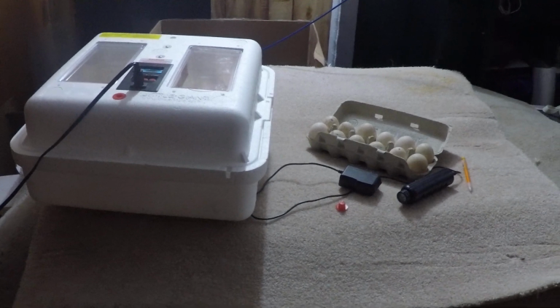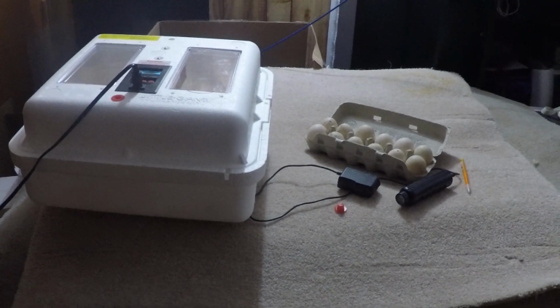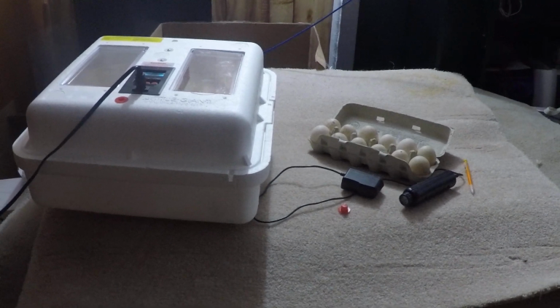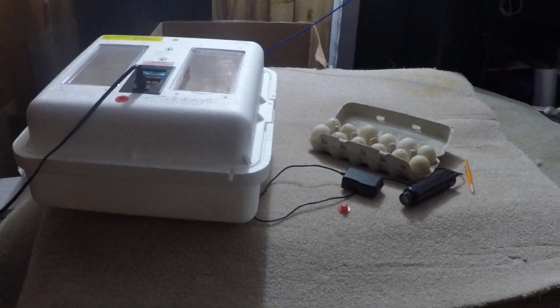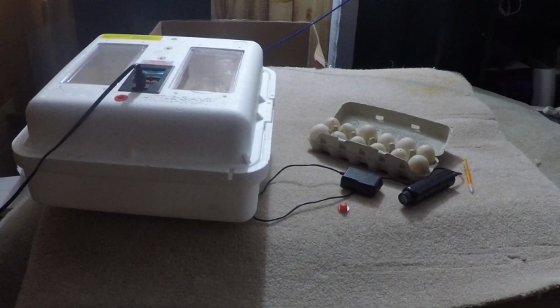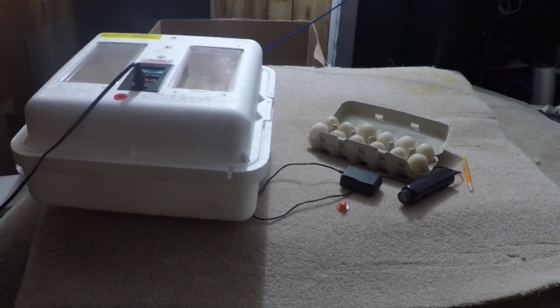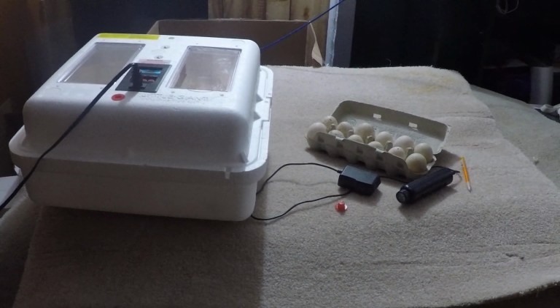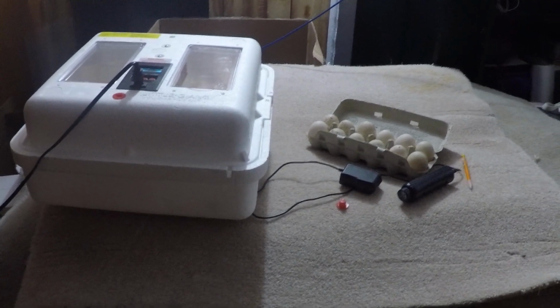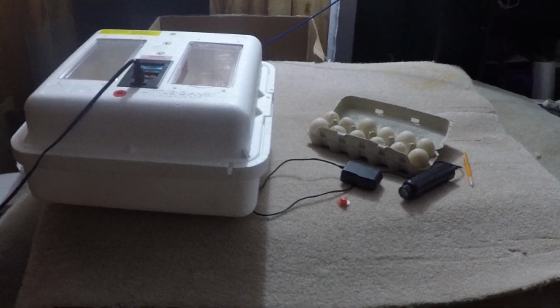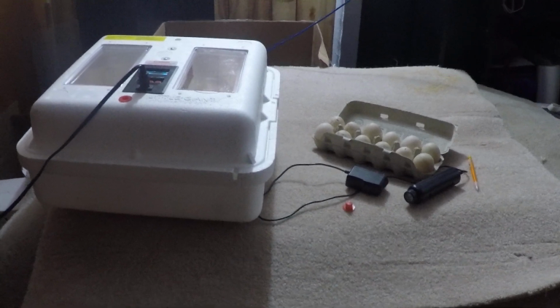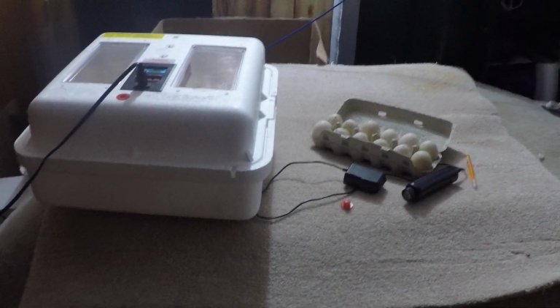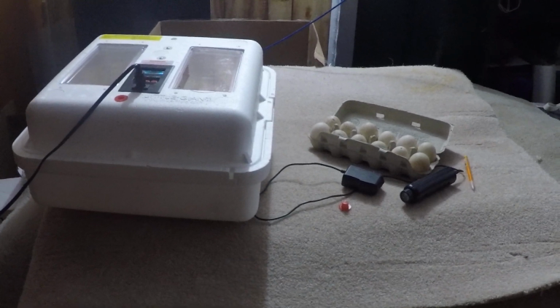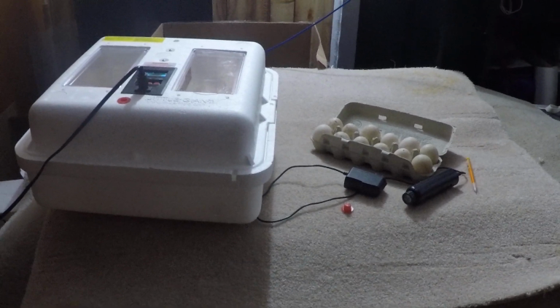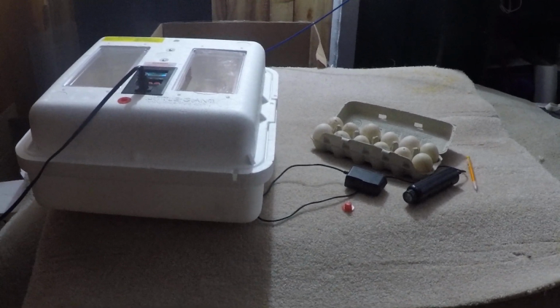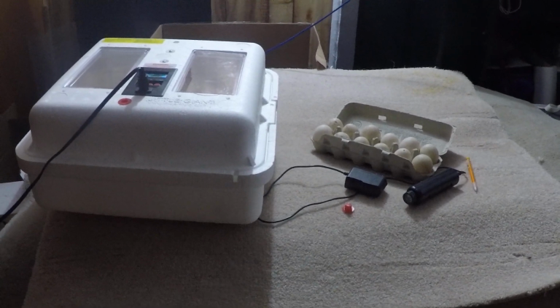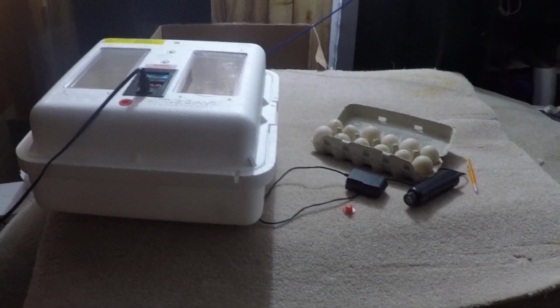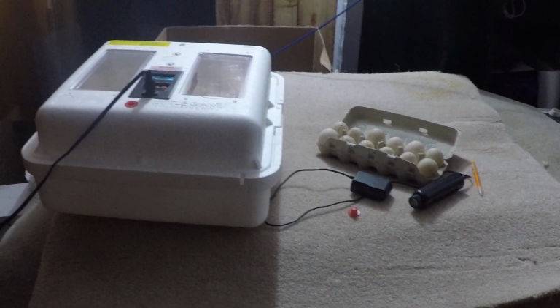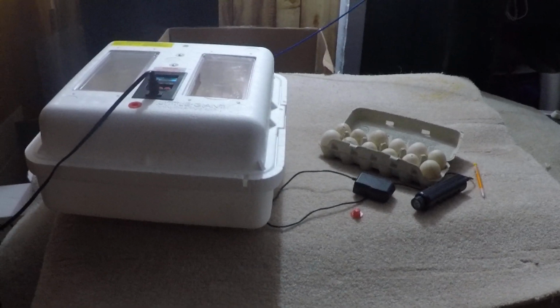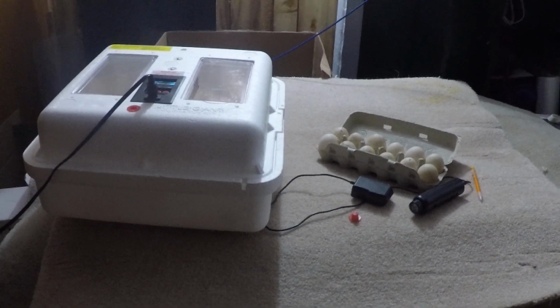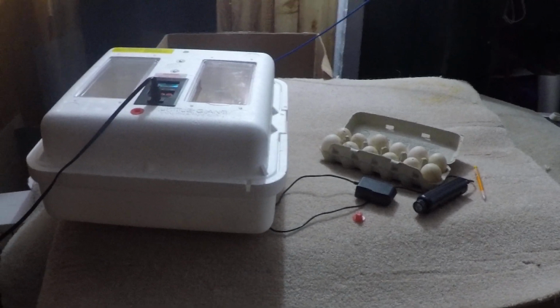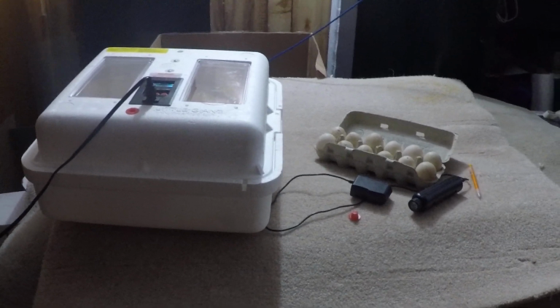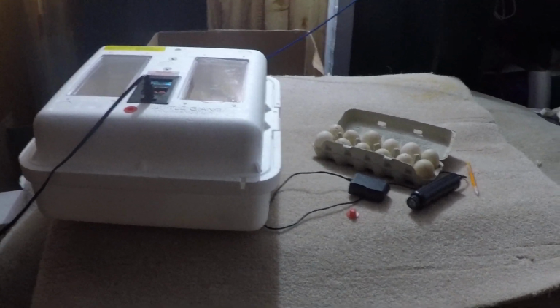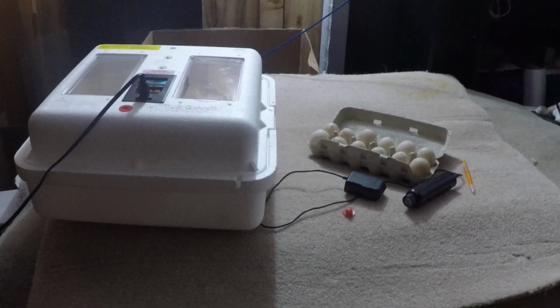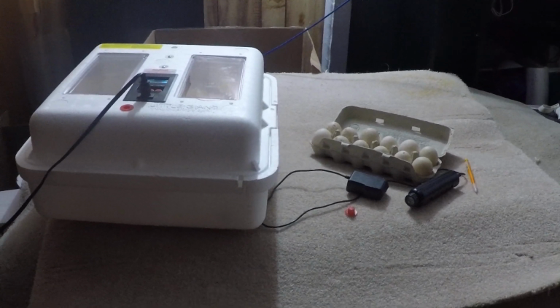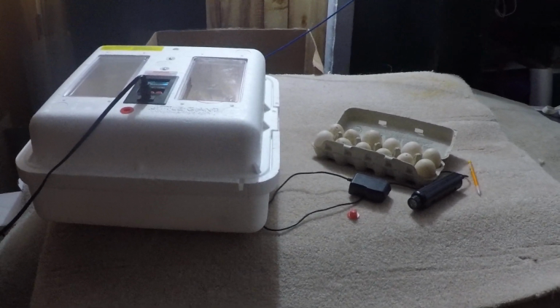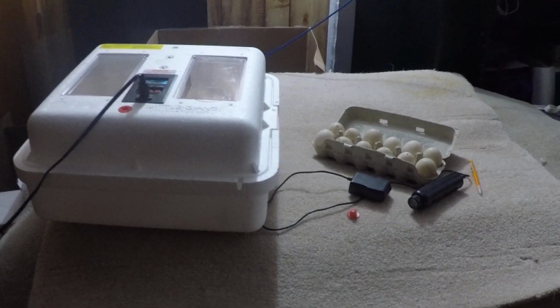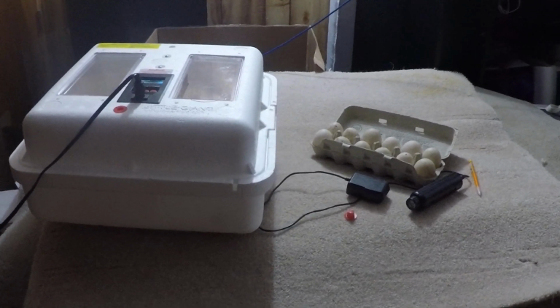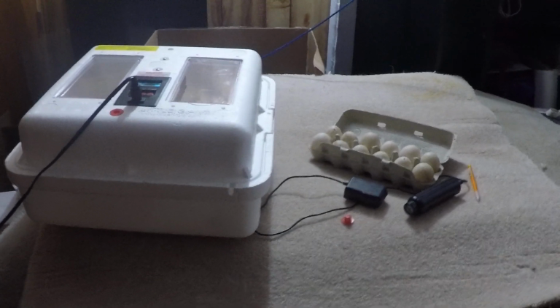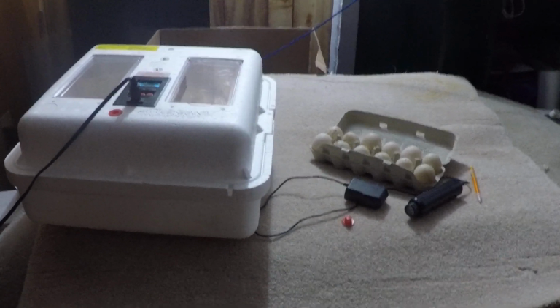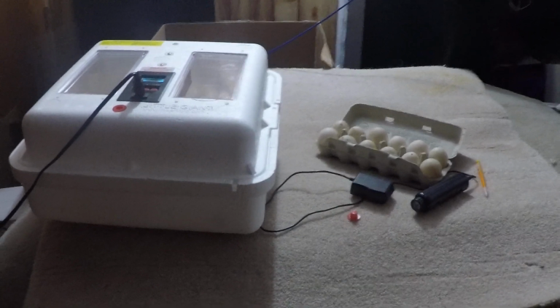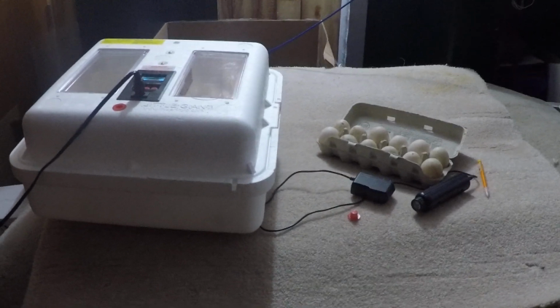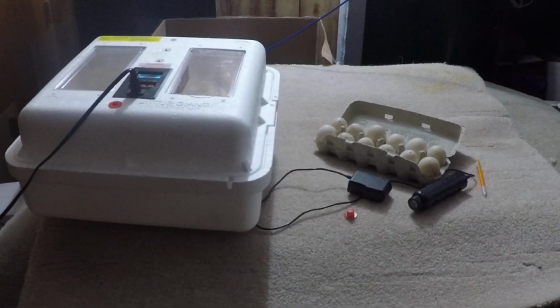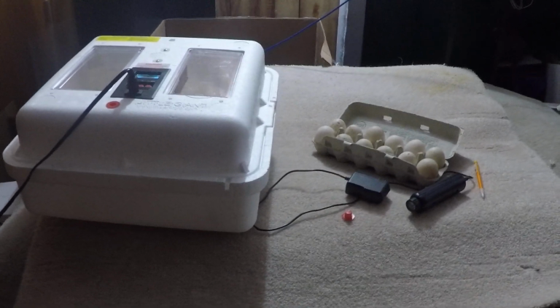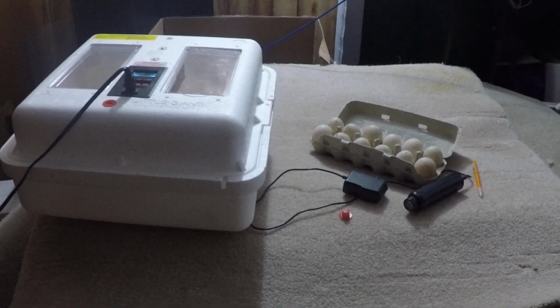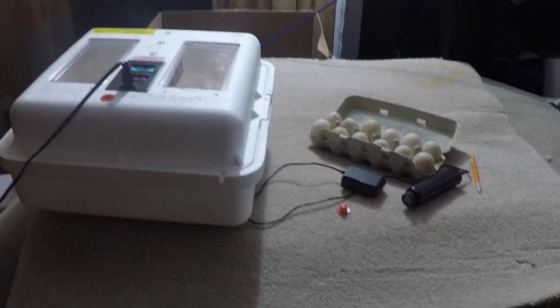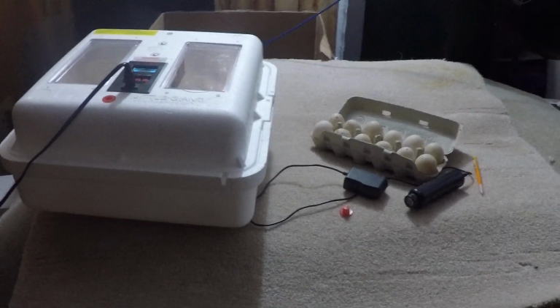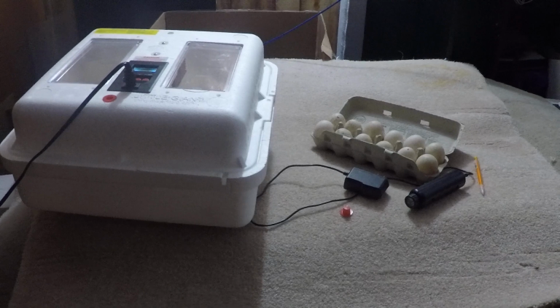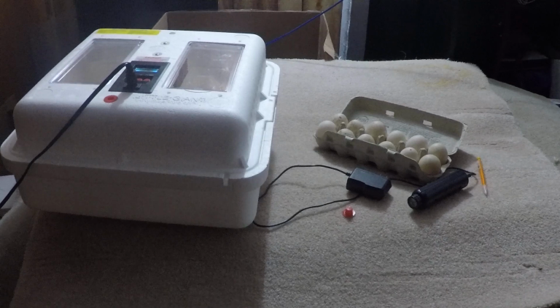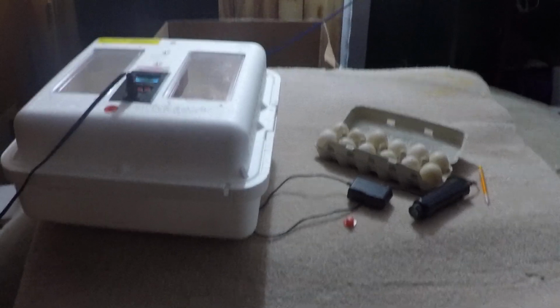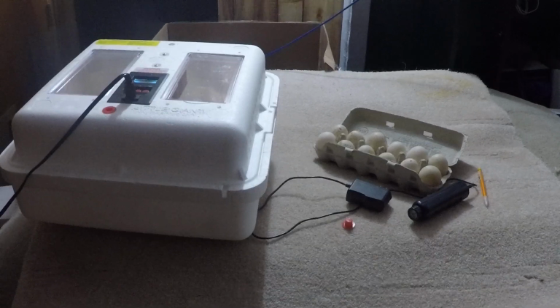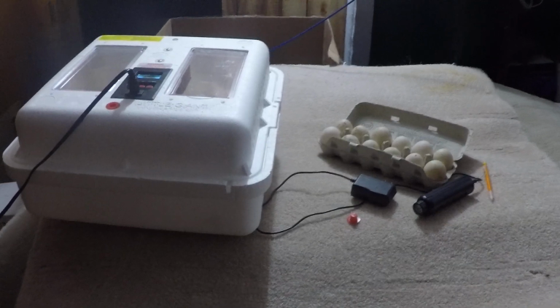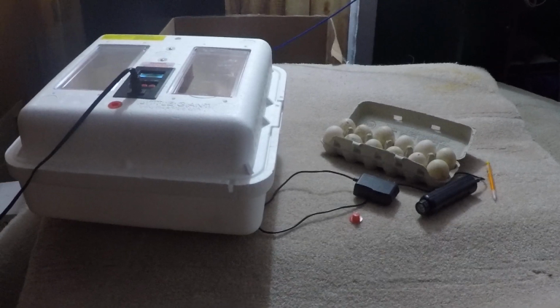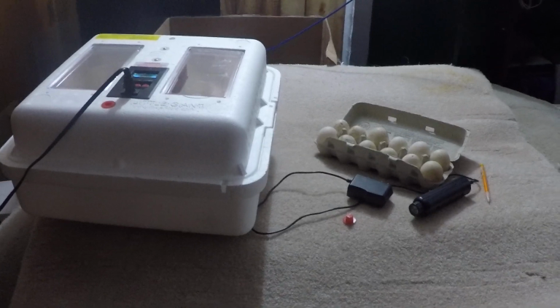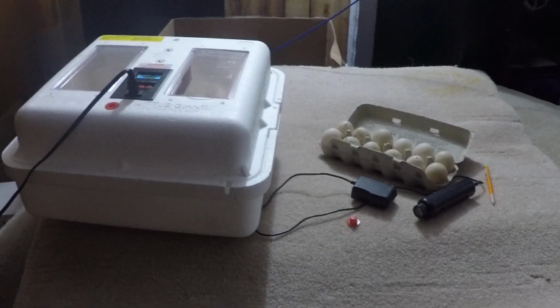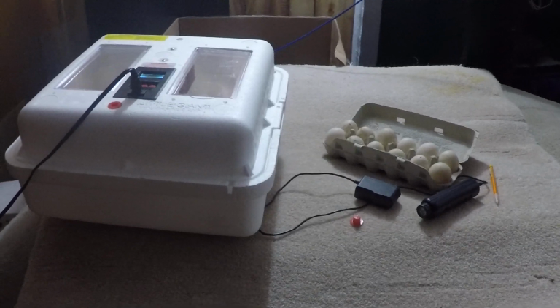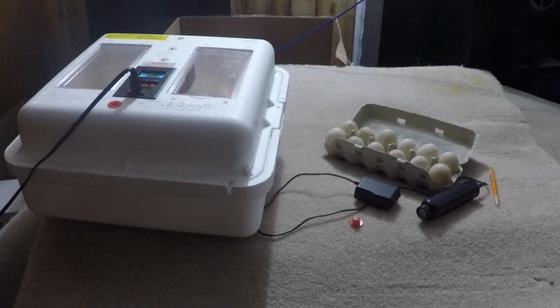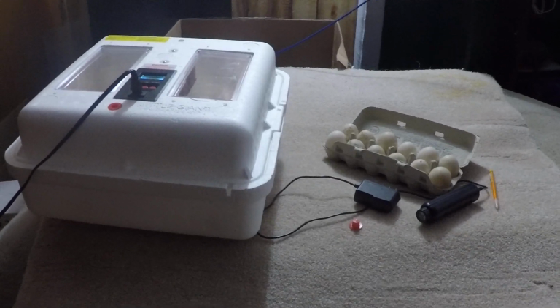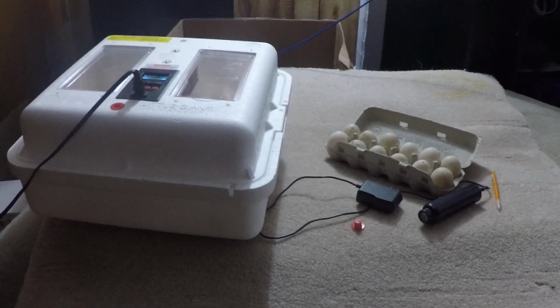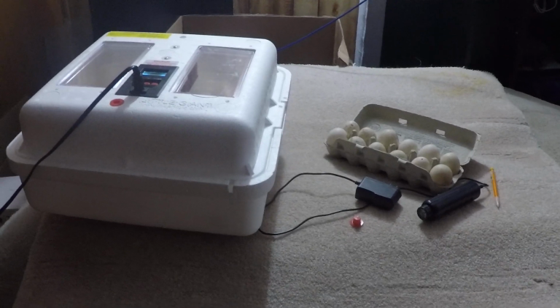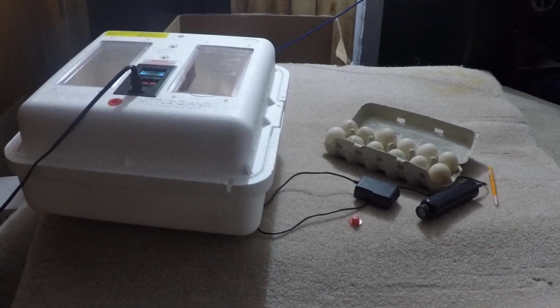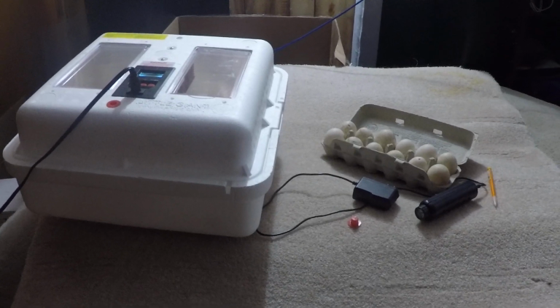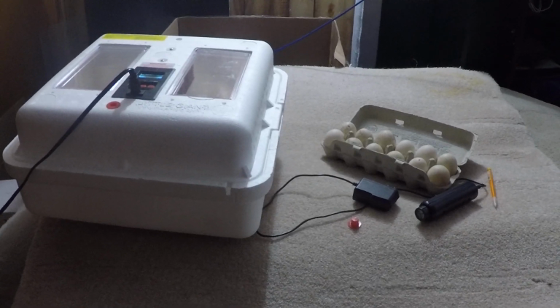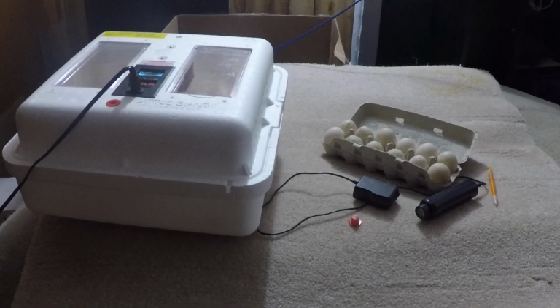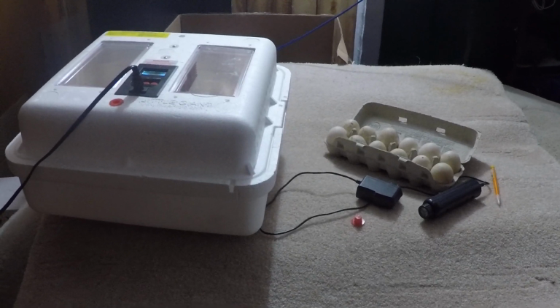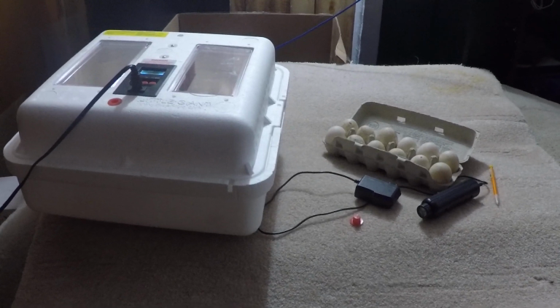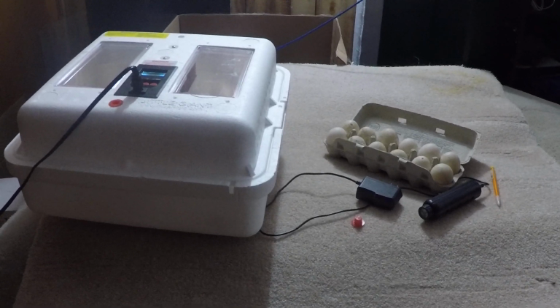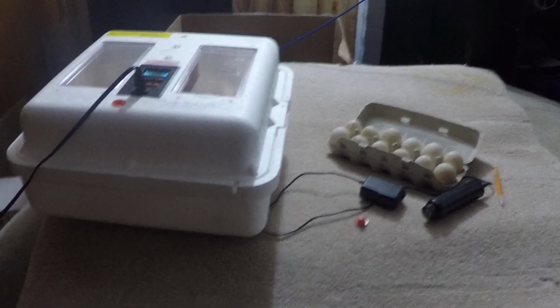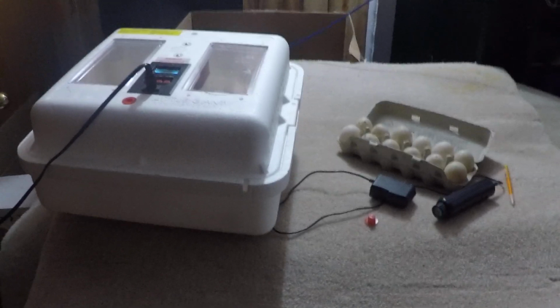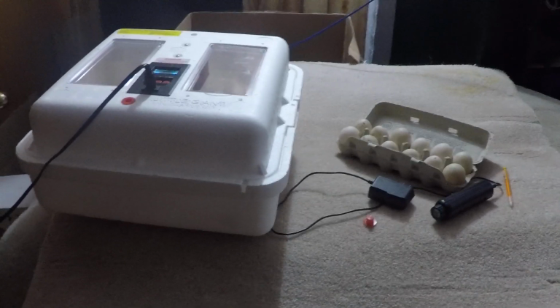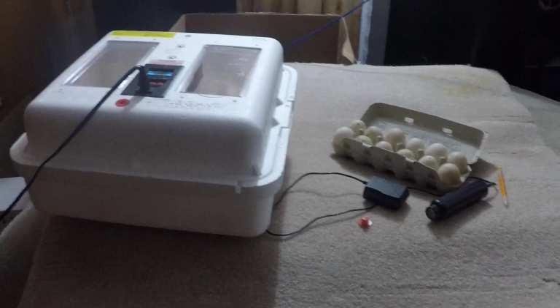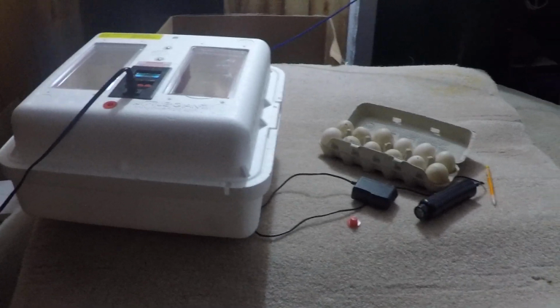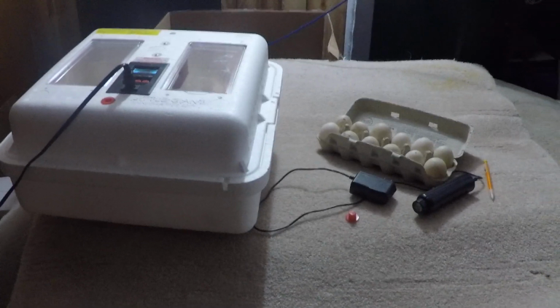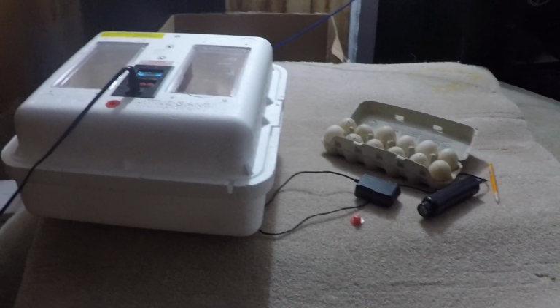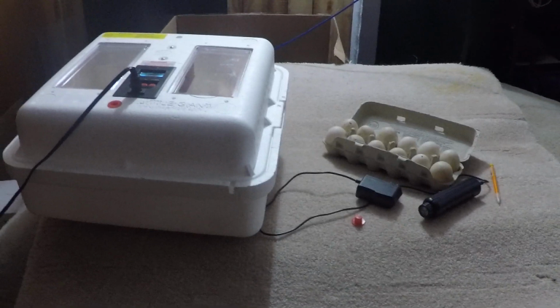Hello, this is Amber's Chick Flicks, my second video of a beginner's guide.